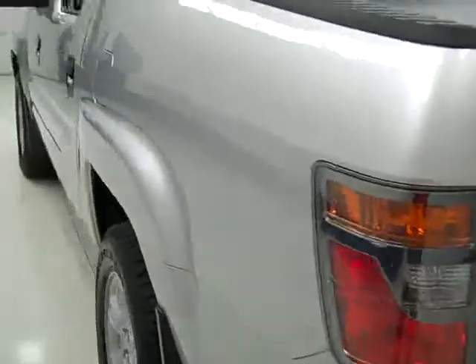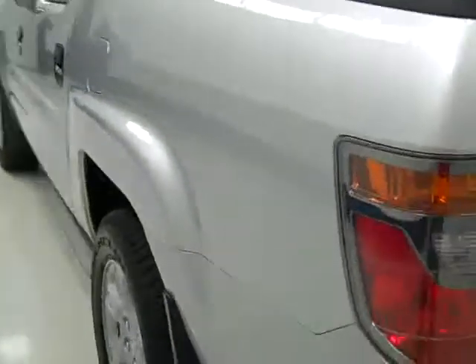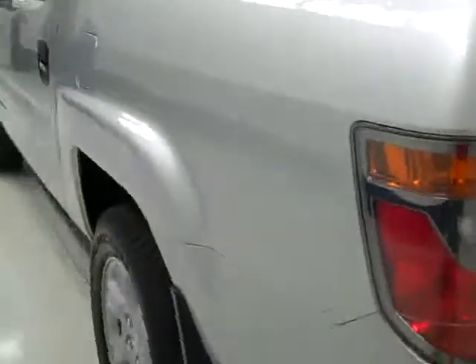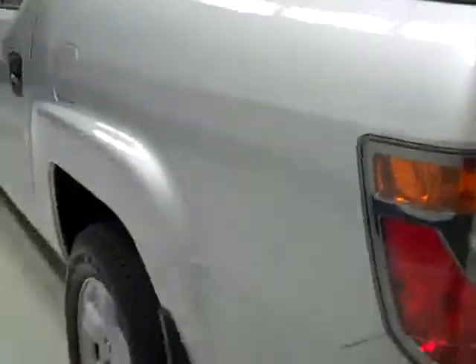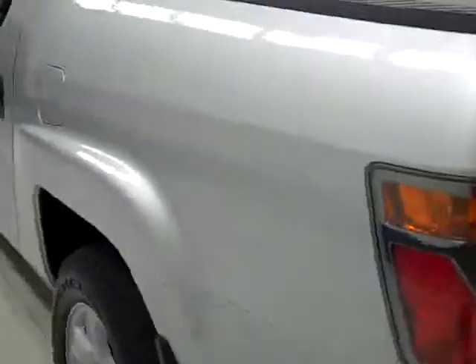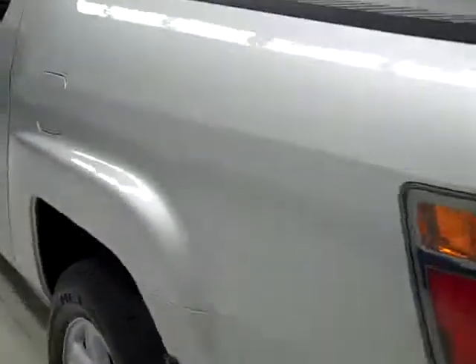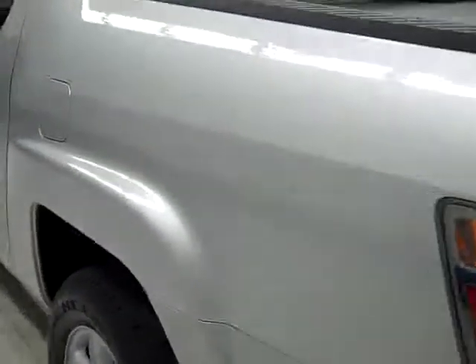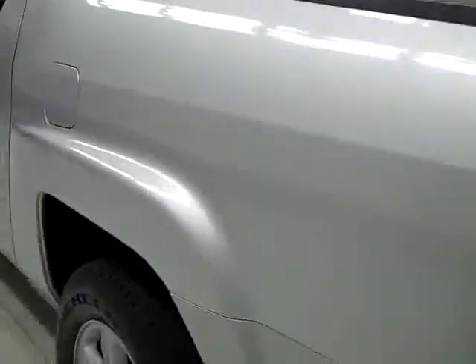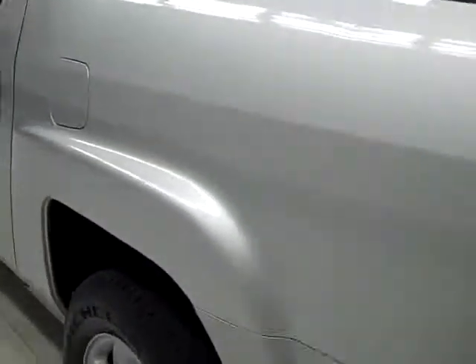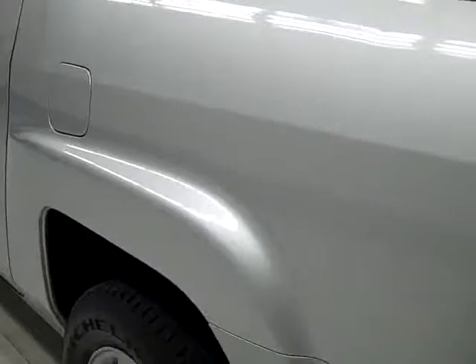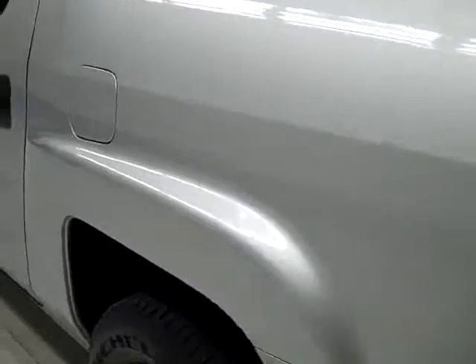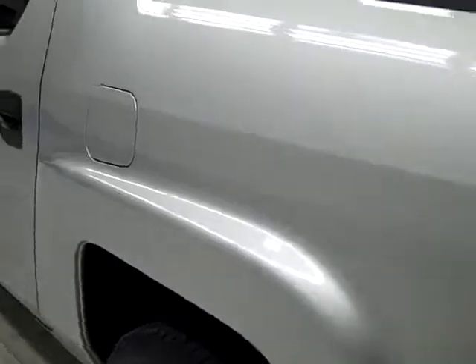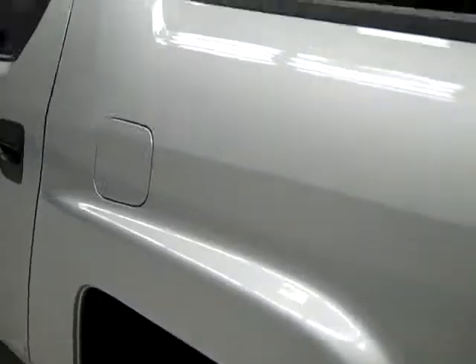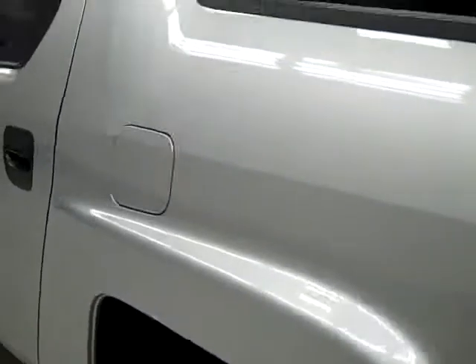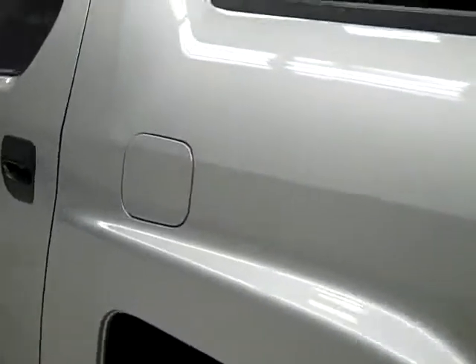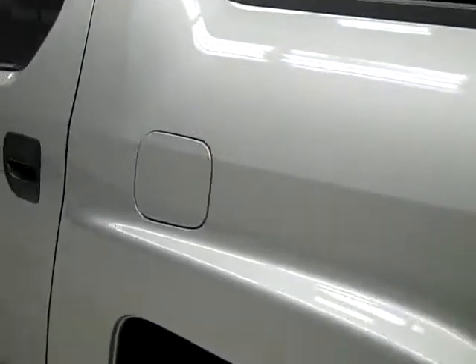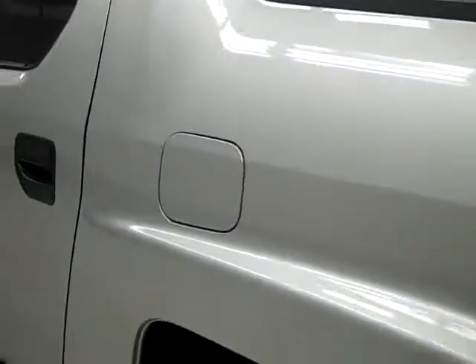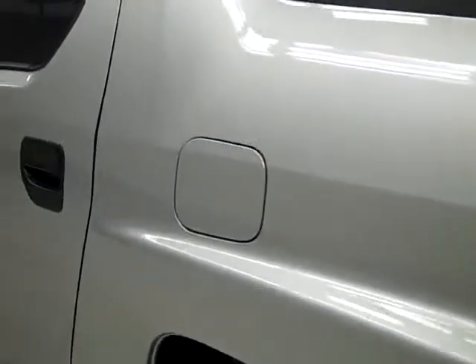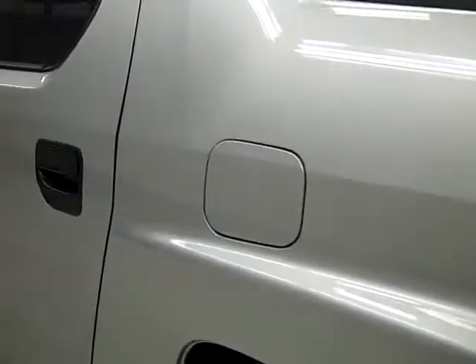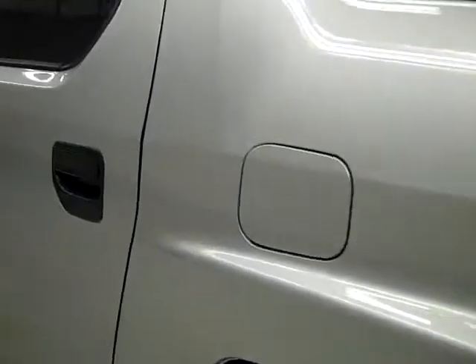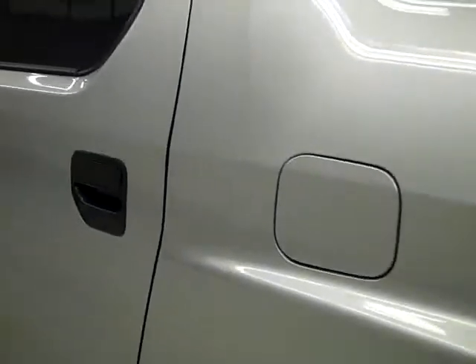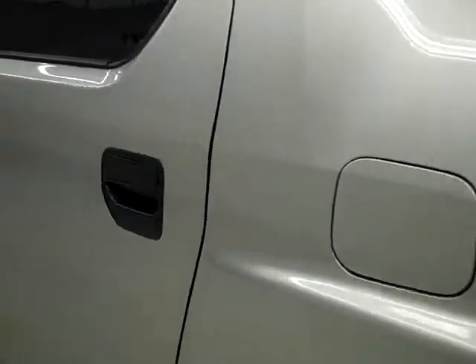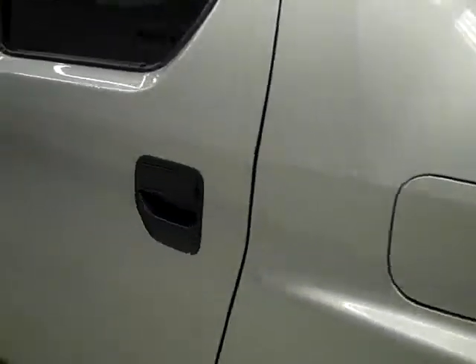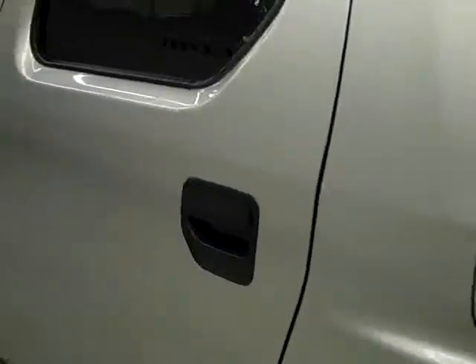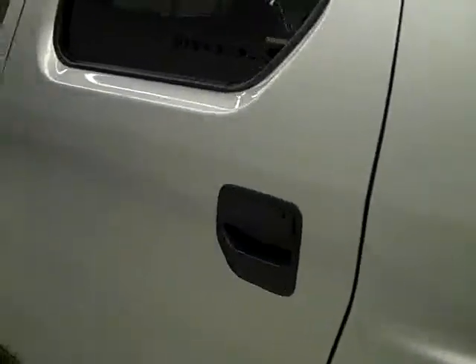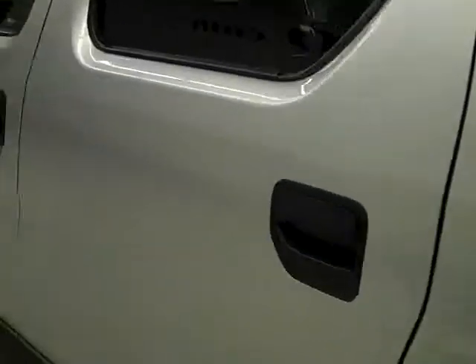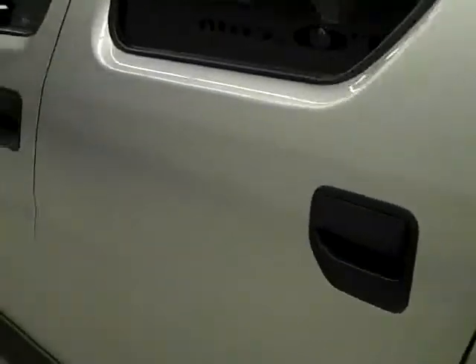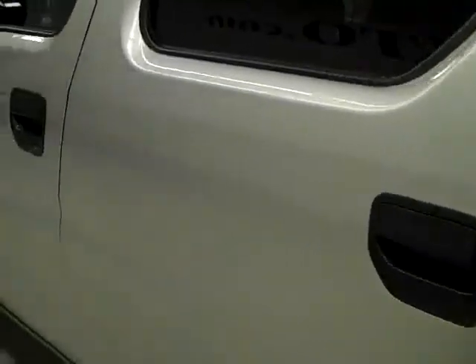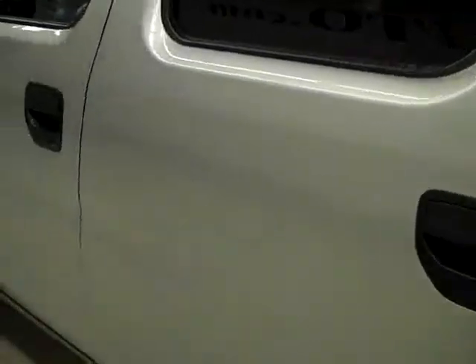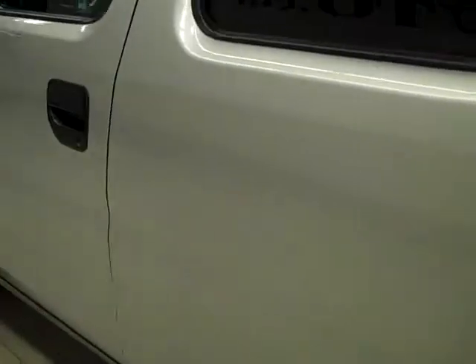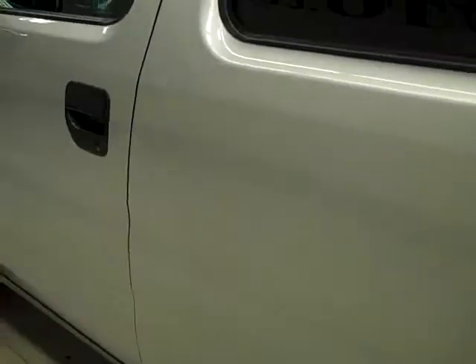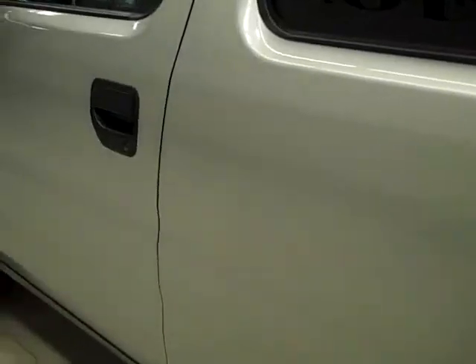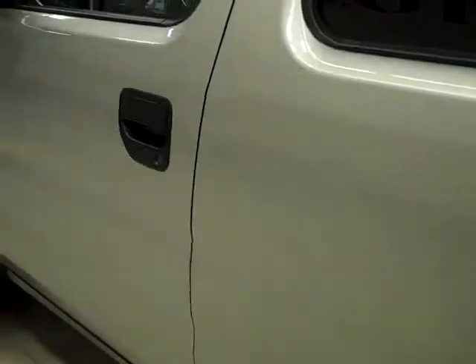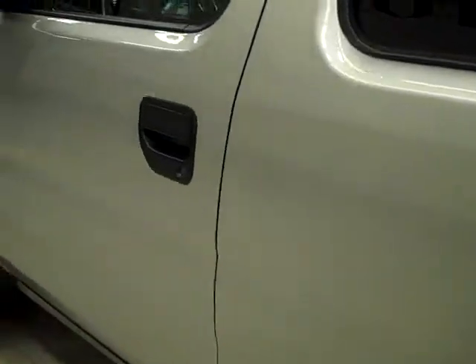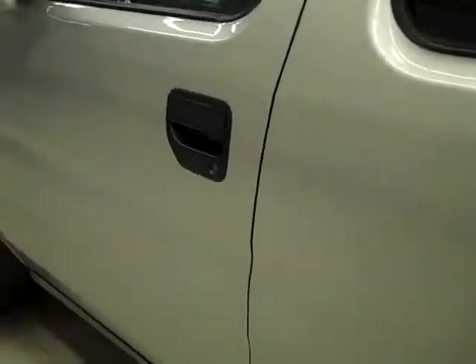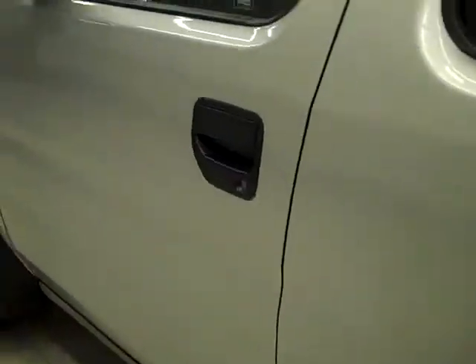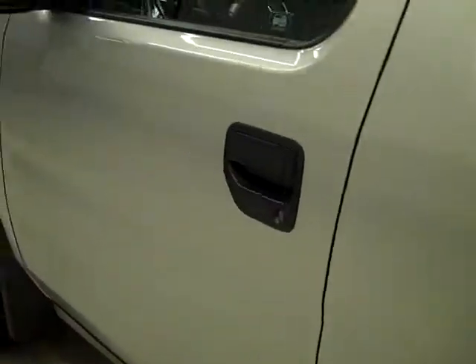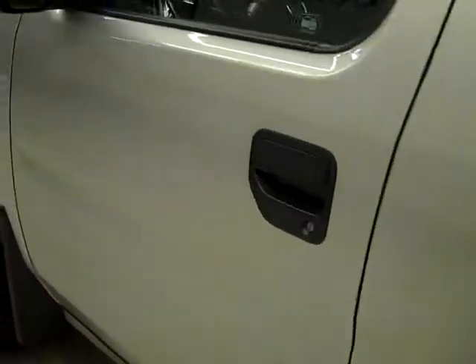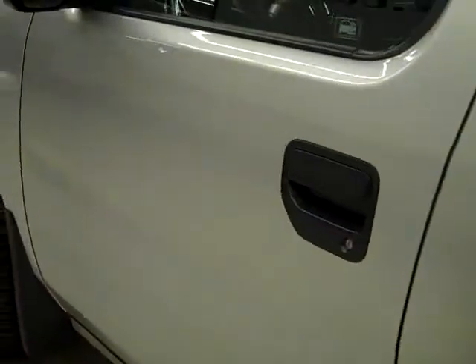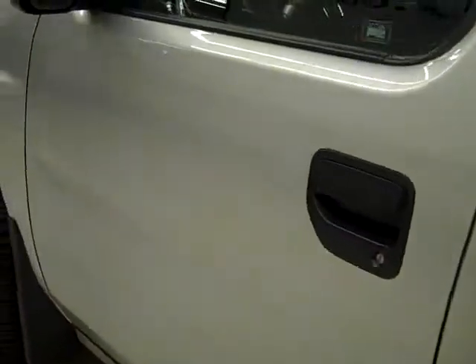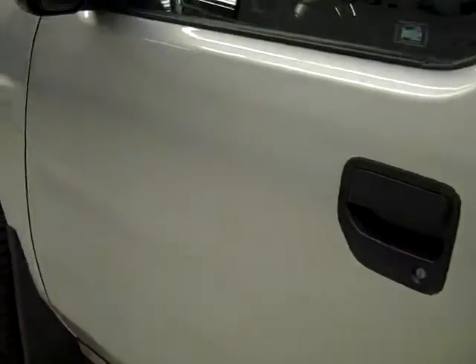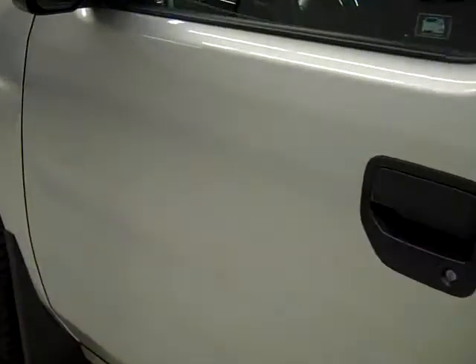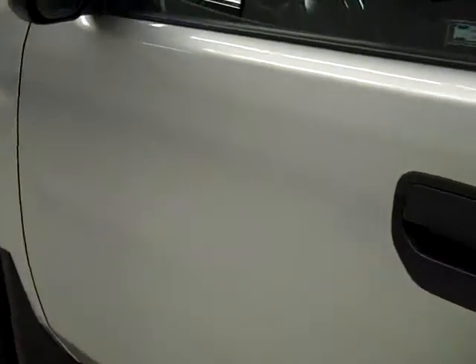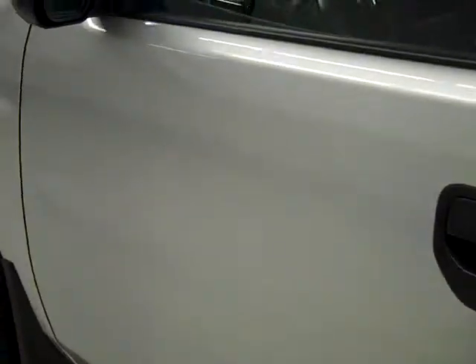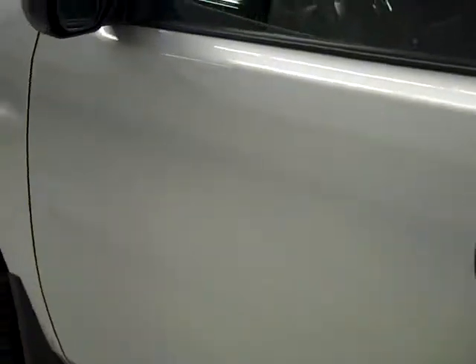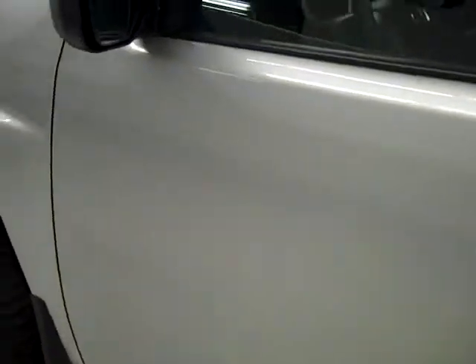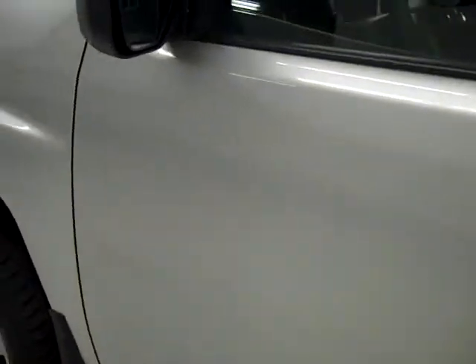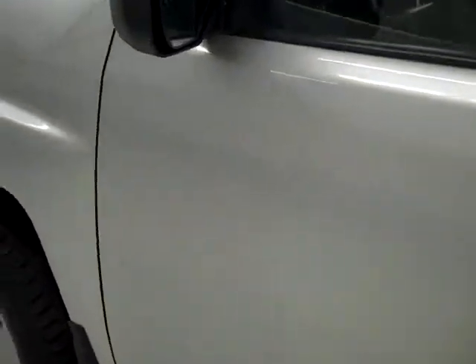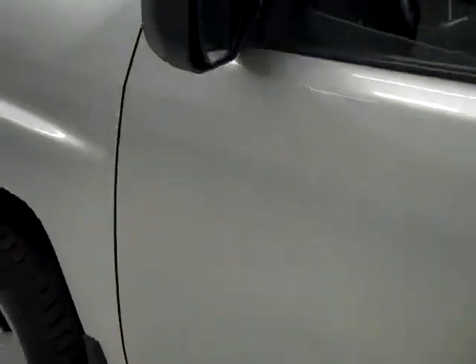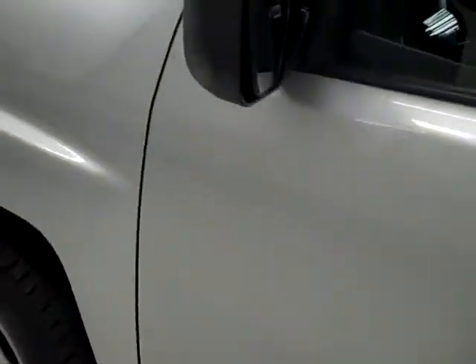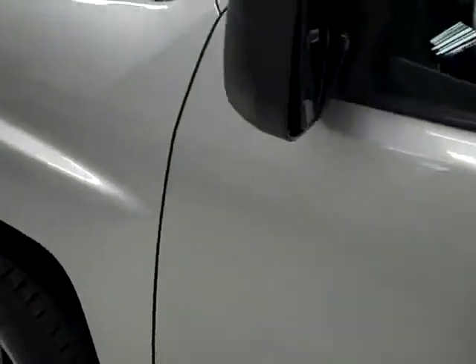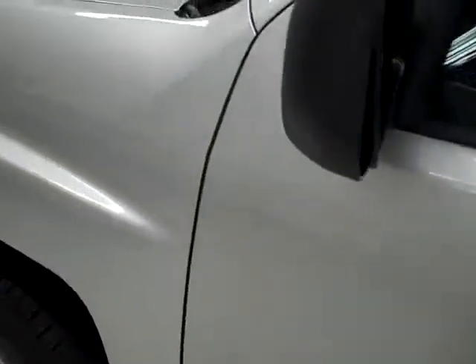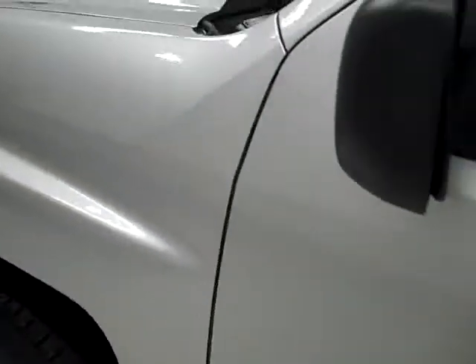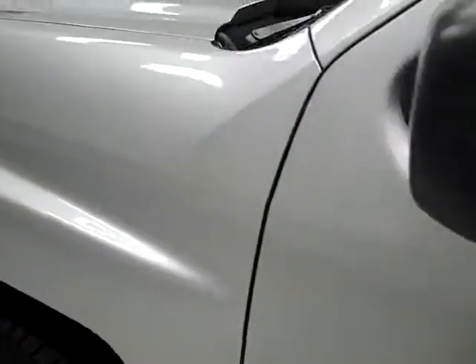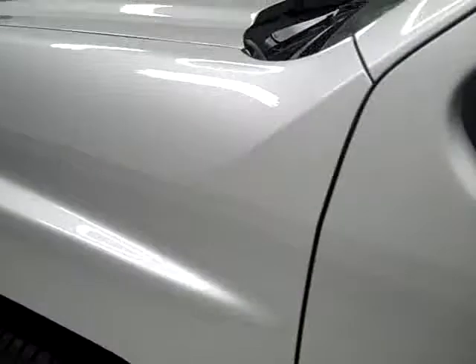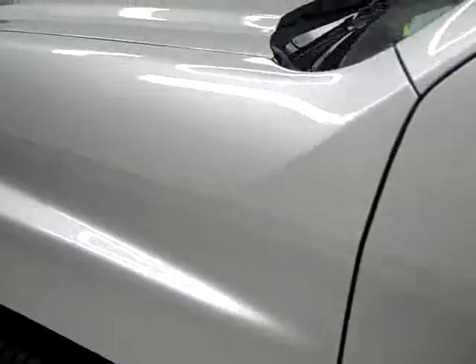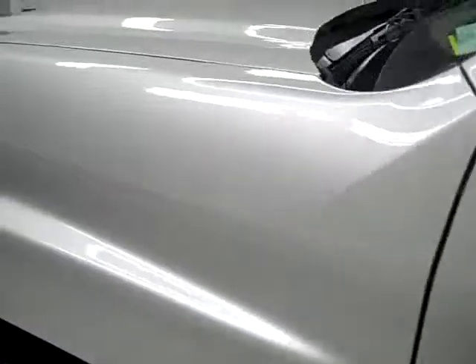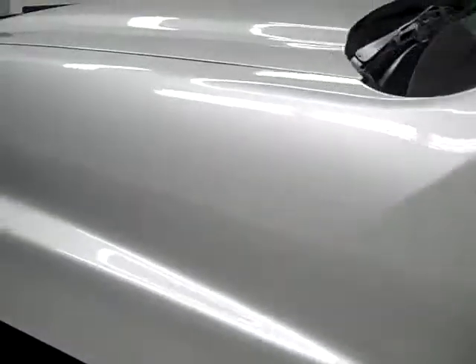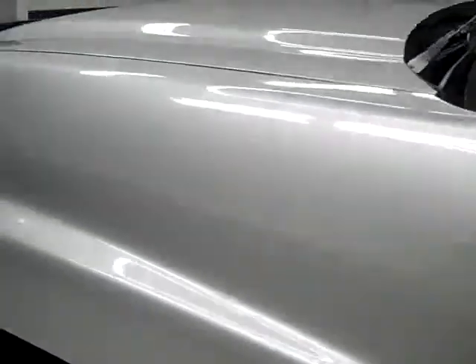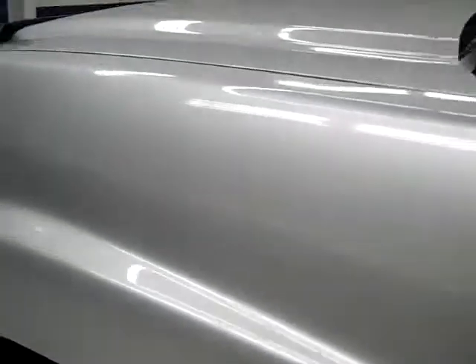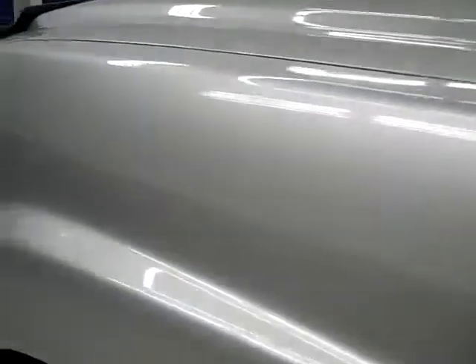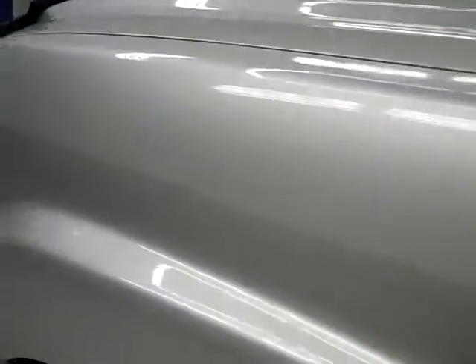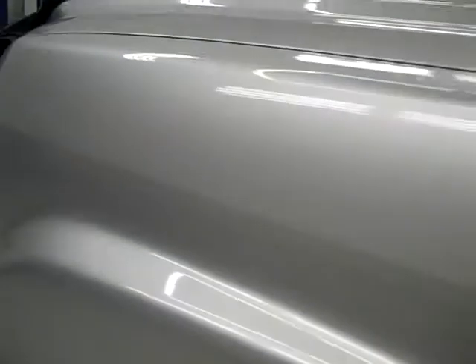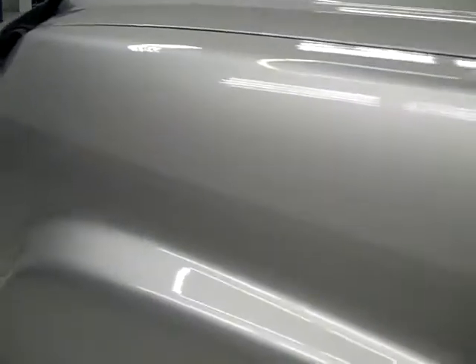Going down this side of the truck, again very clean, shiny, and reflective paint. No dents or scratches here either.